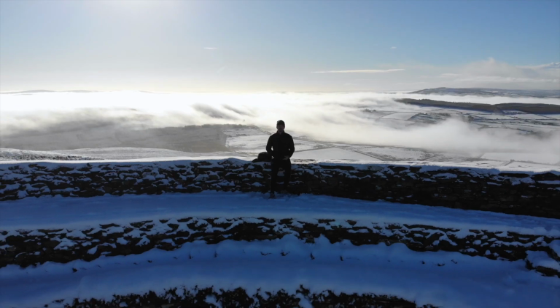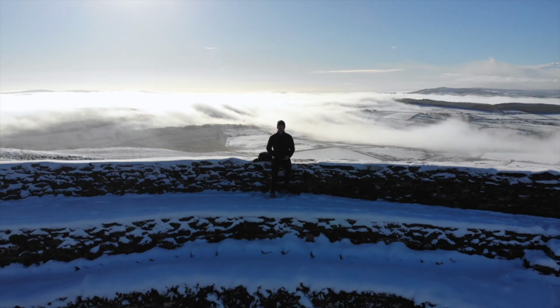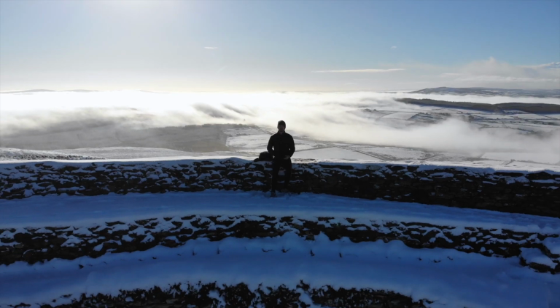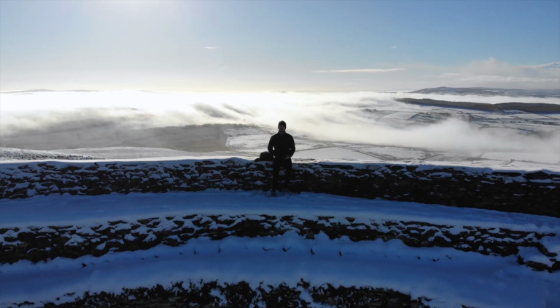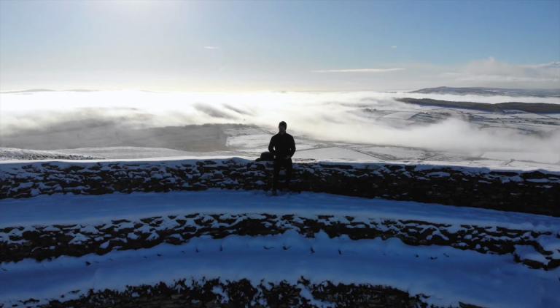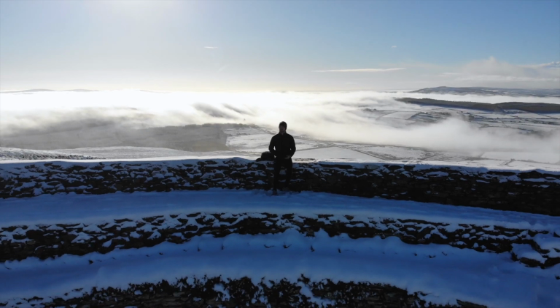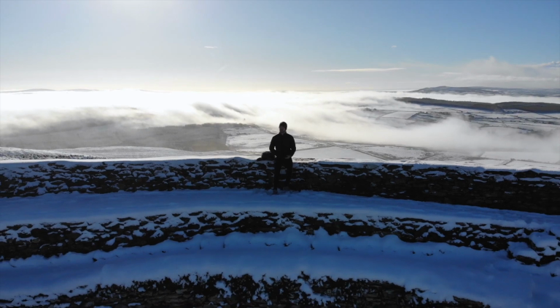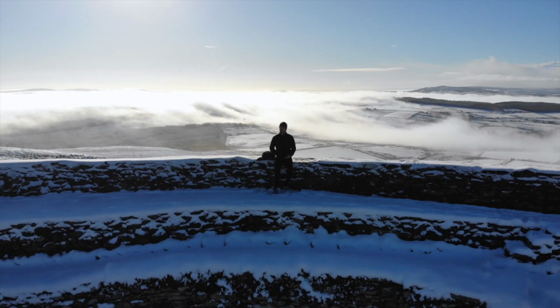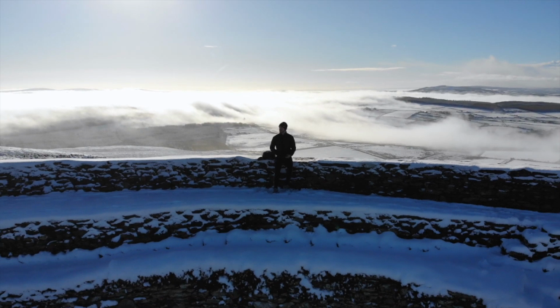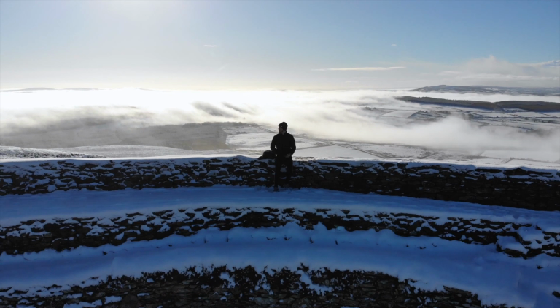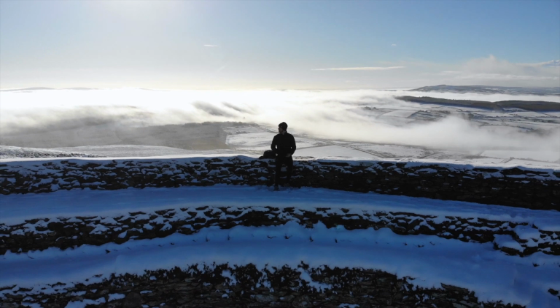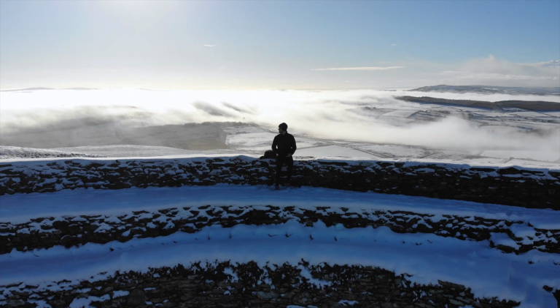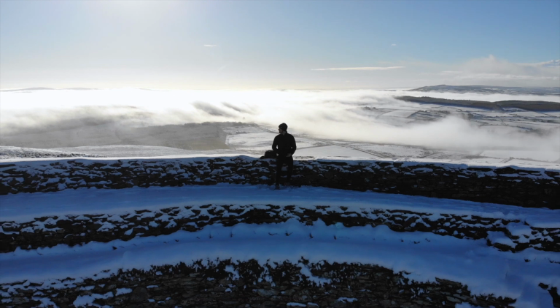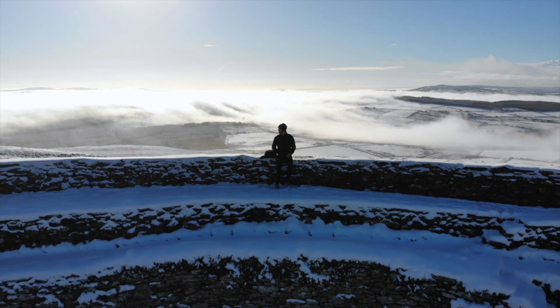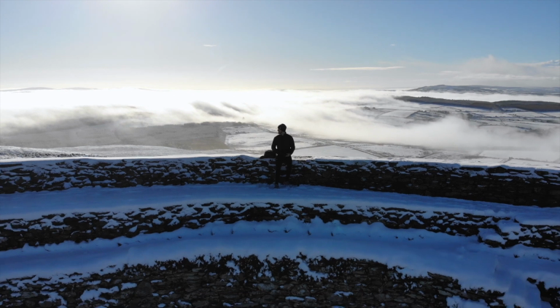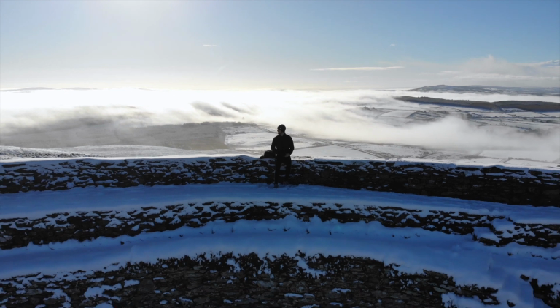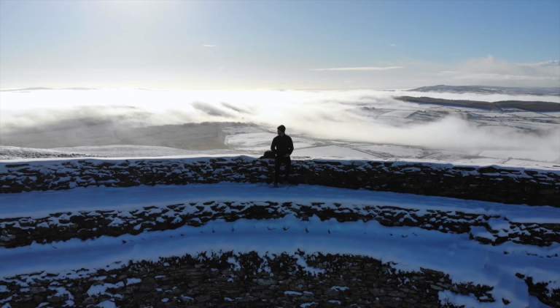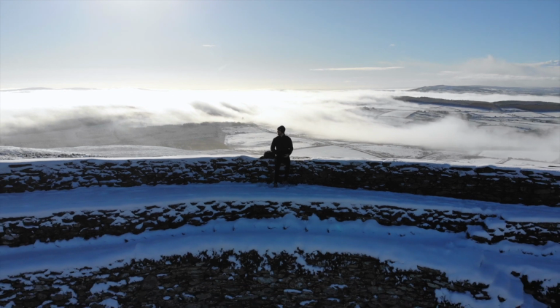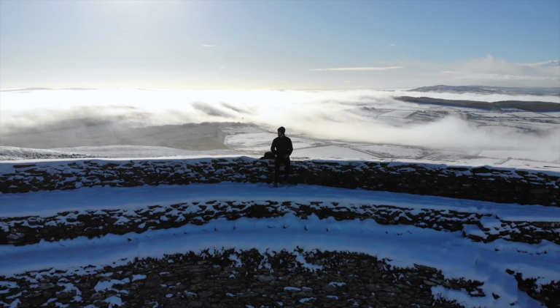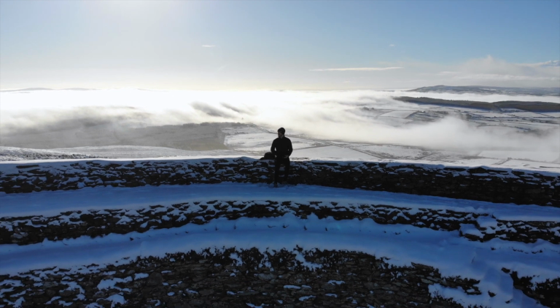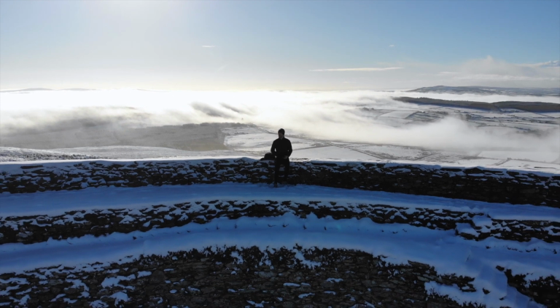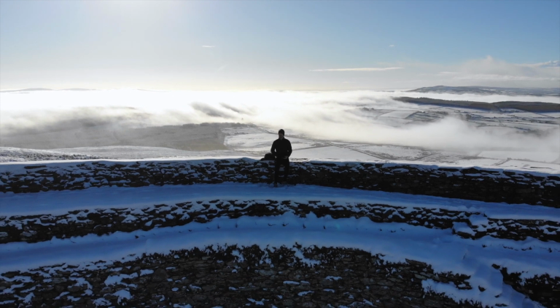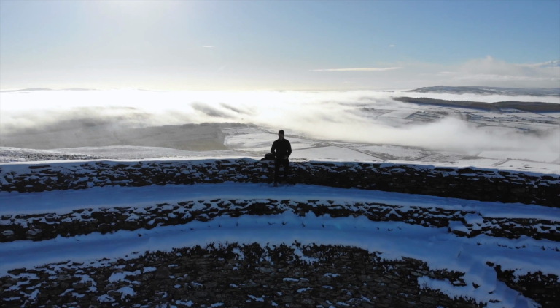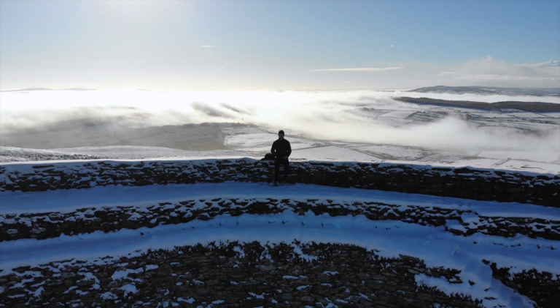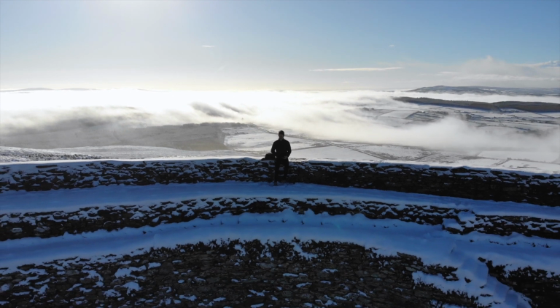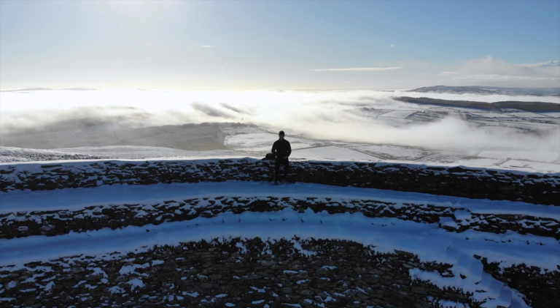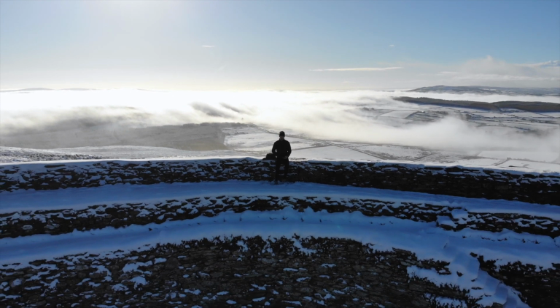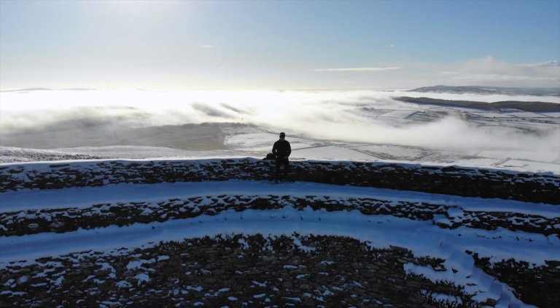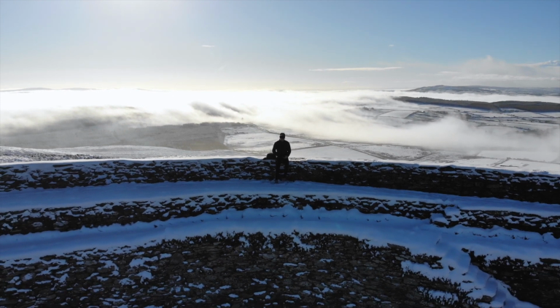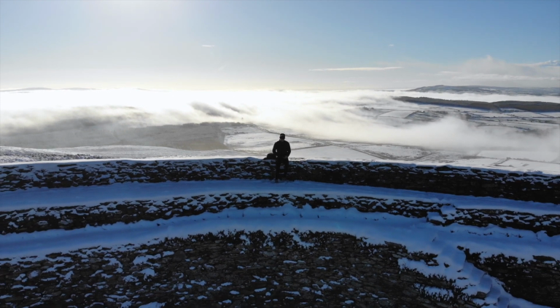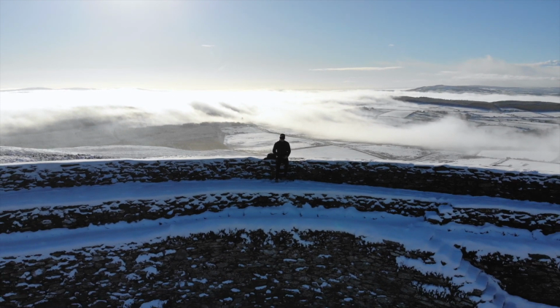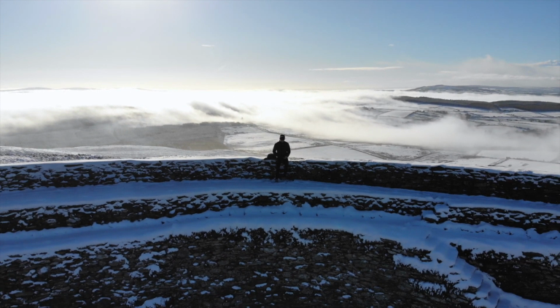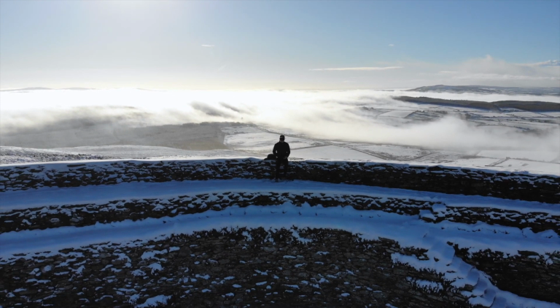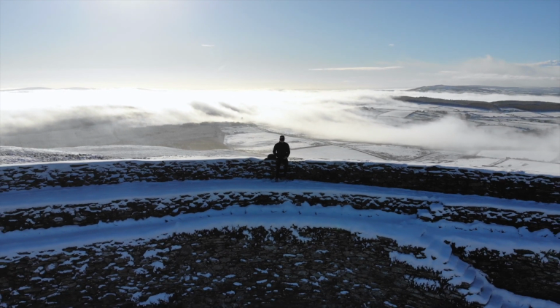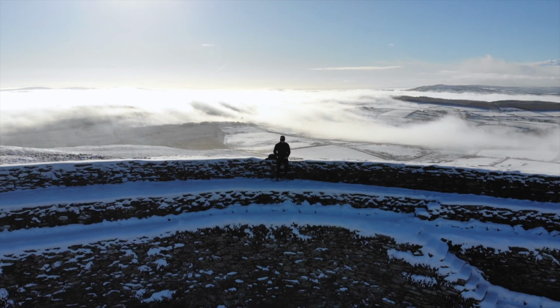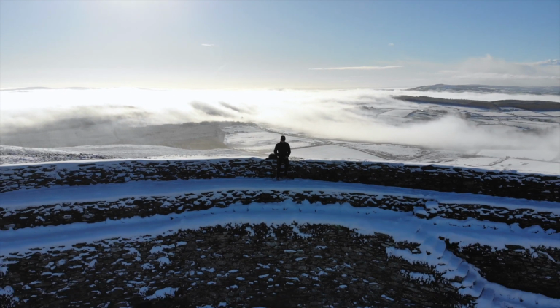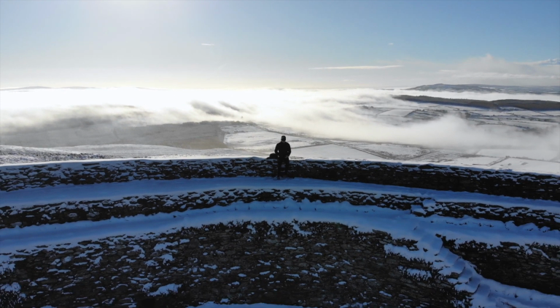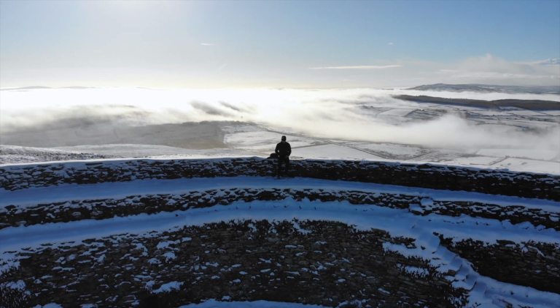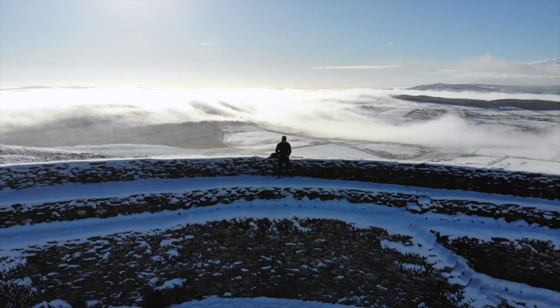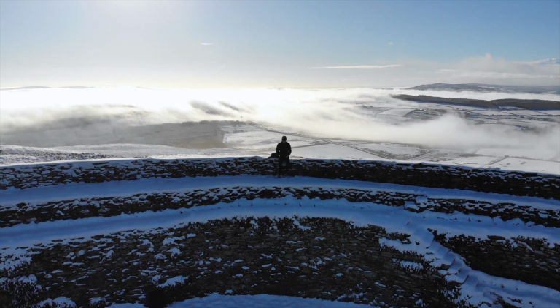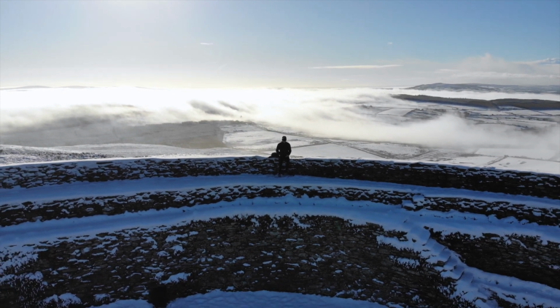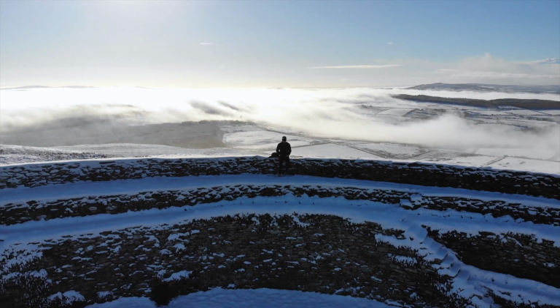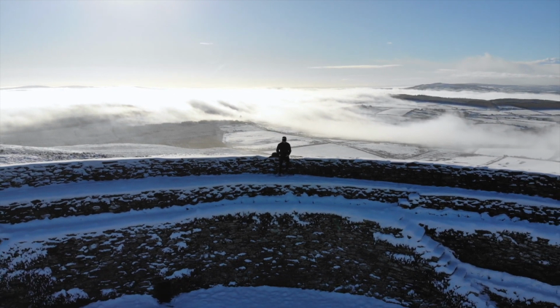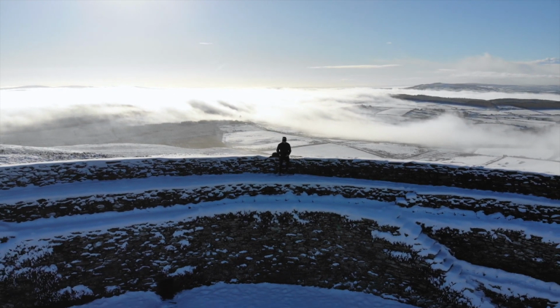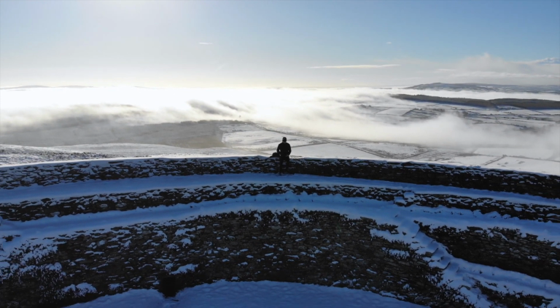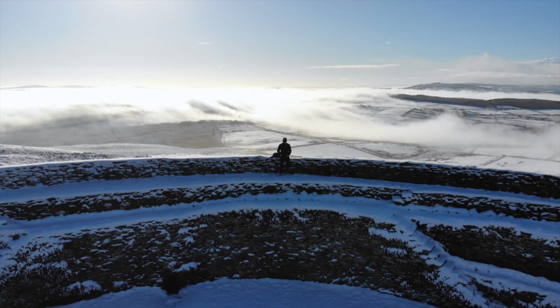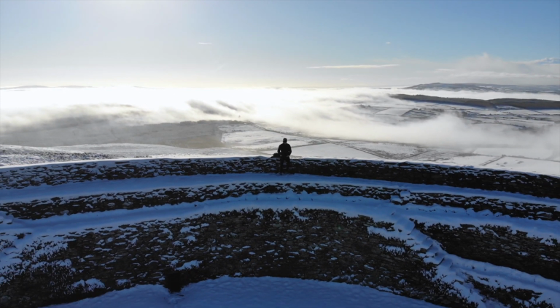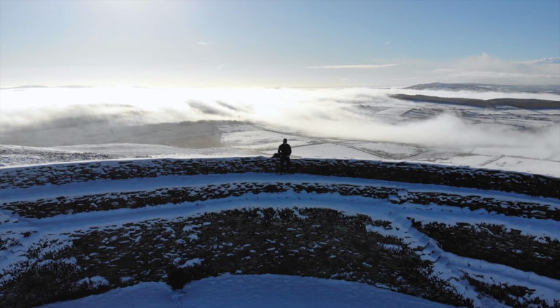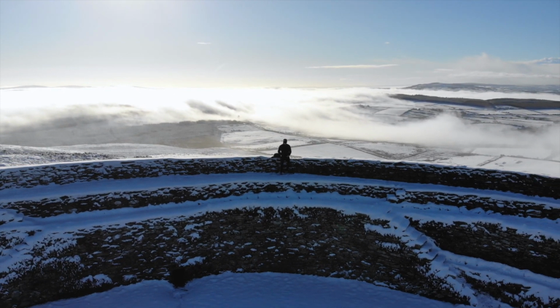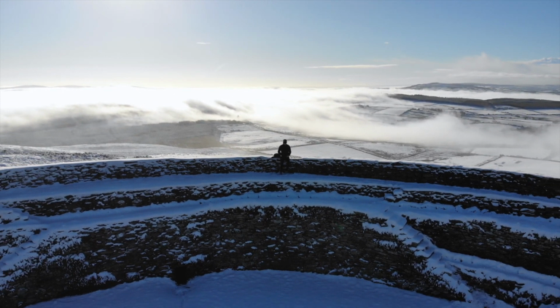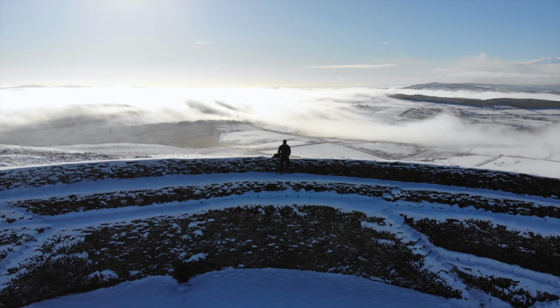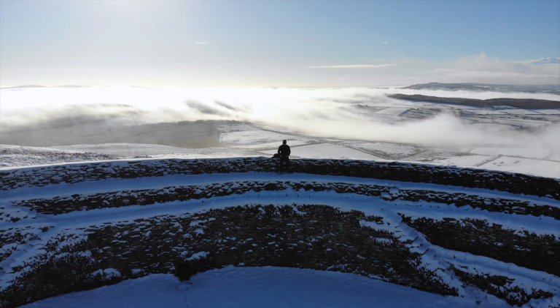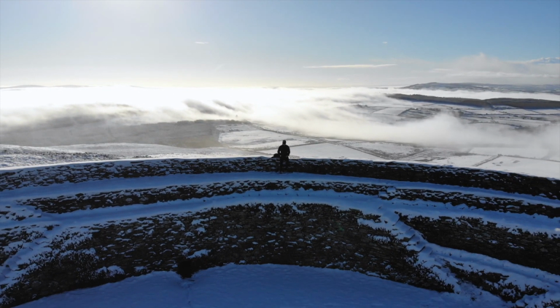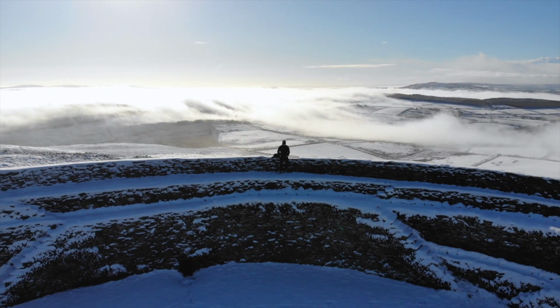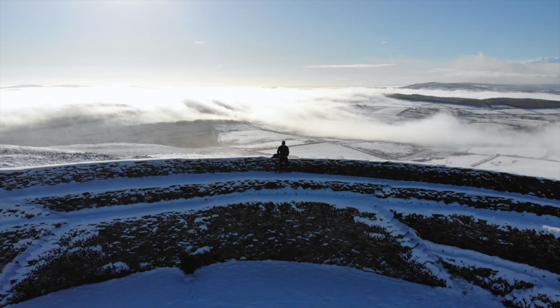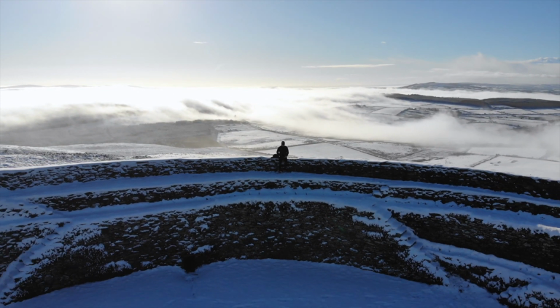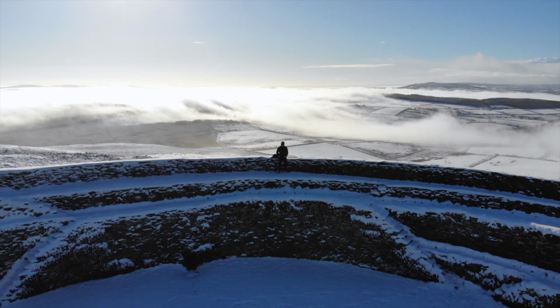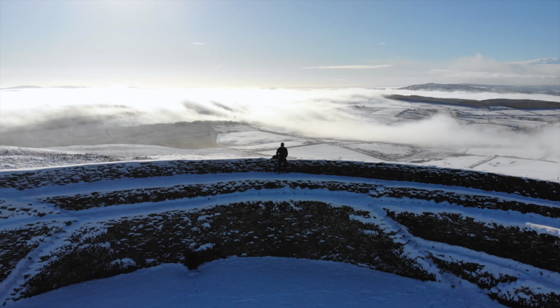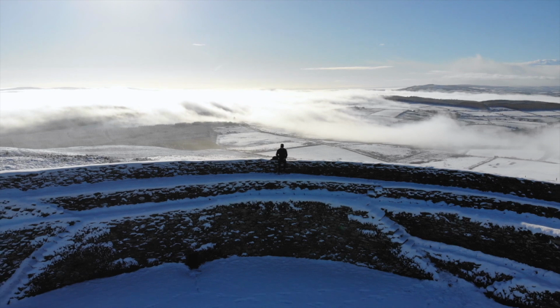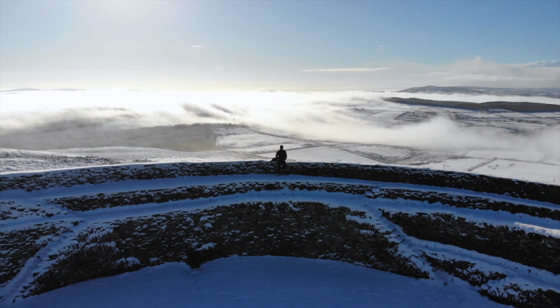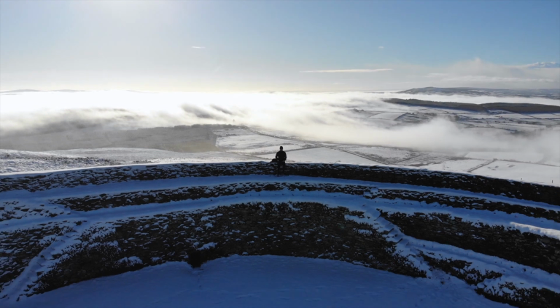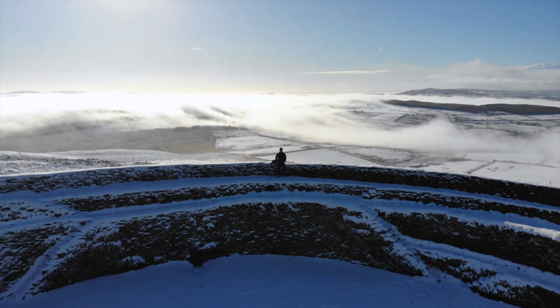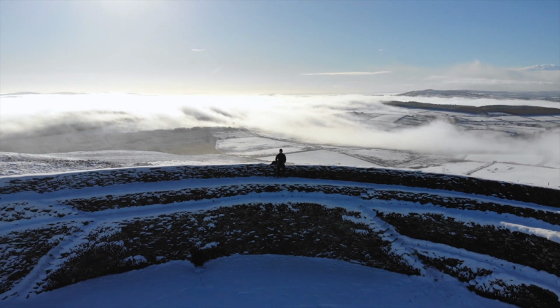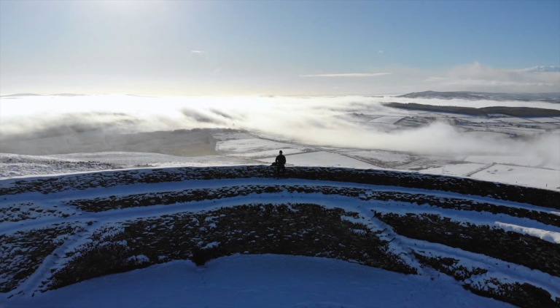One of my favorite times I've been here was when it was snowing, and it looked completely different to anything I've ever seen in Ireland before.